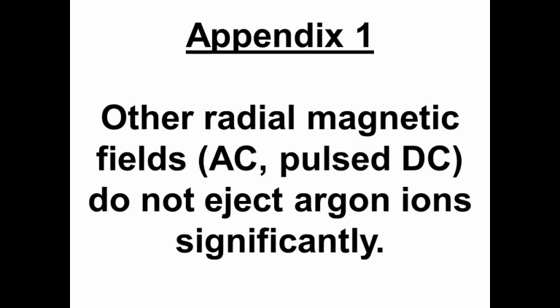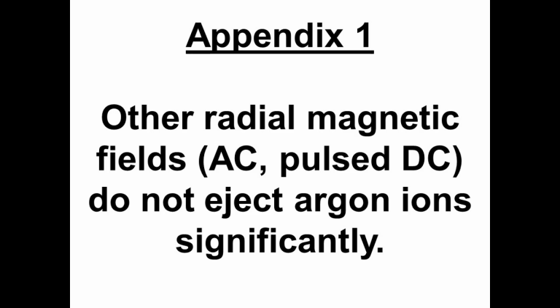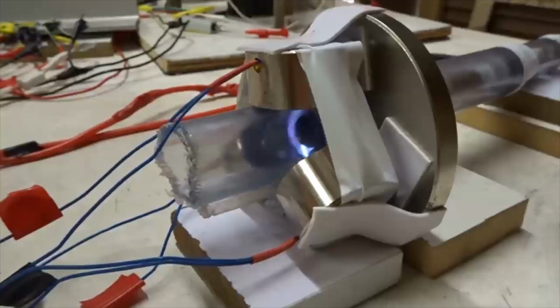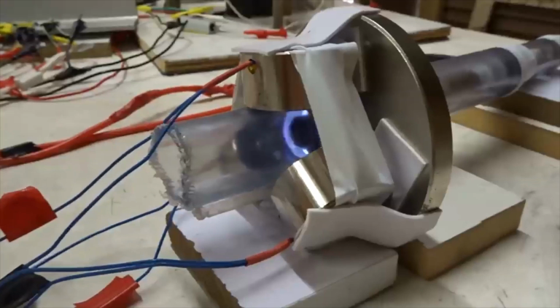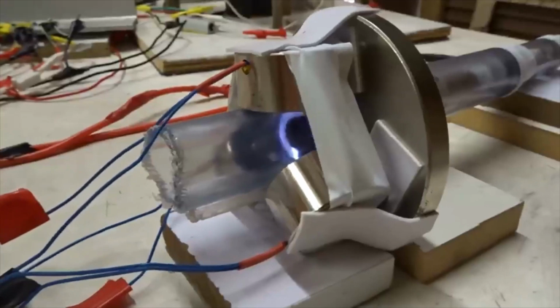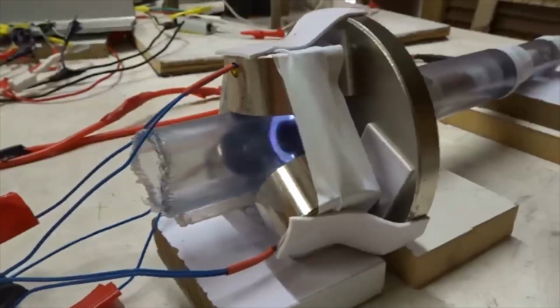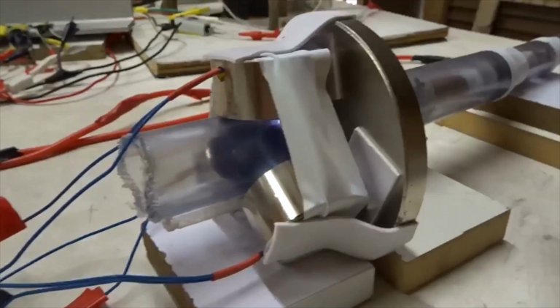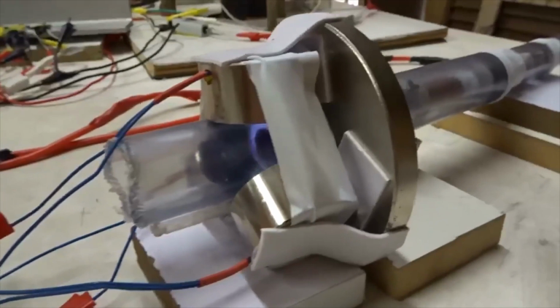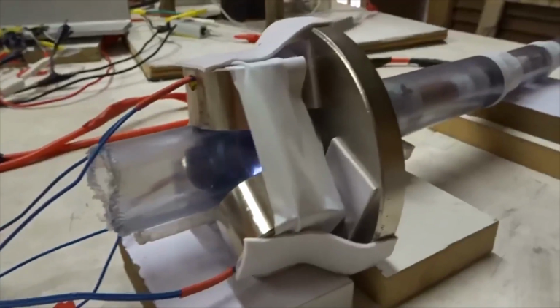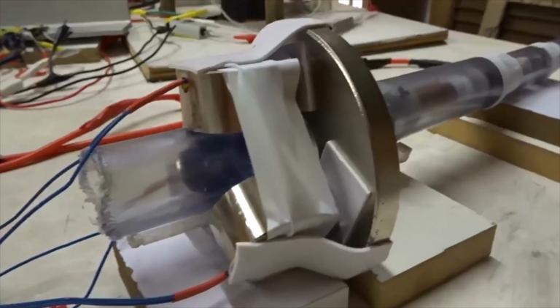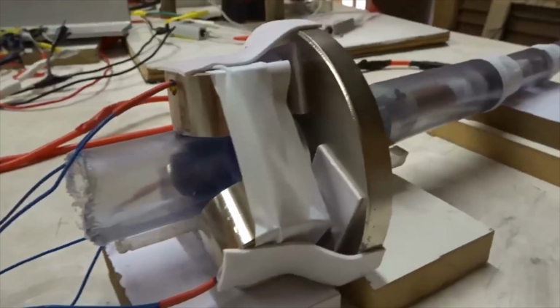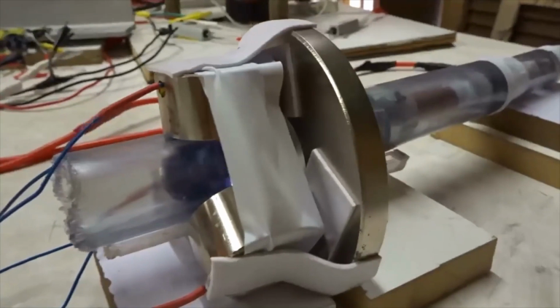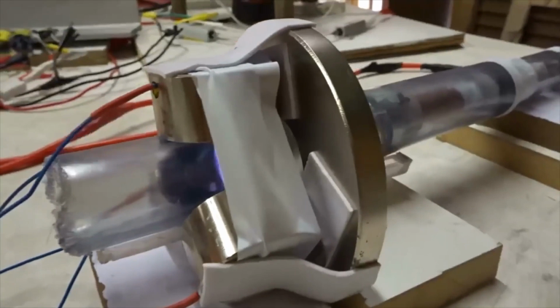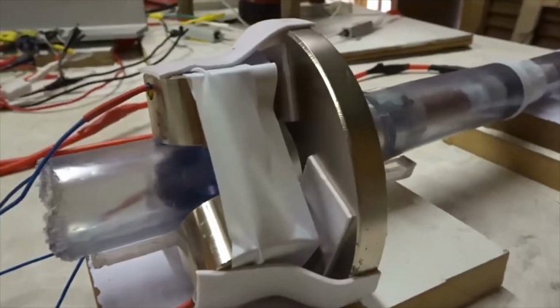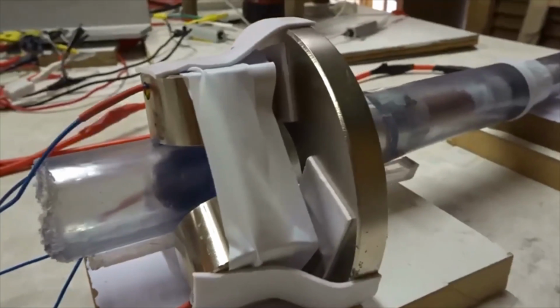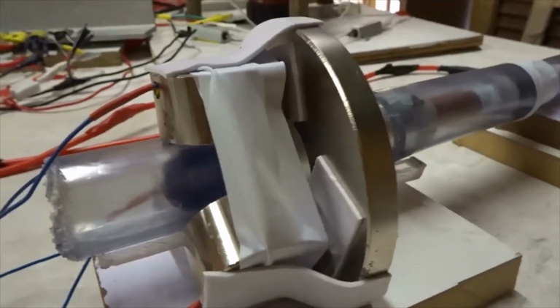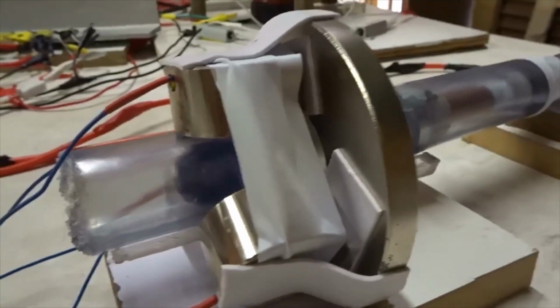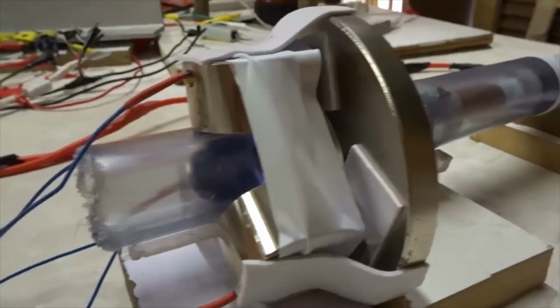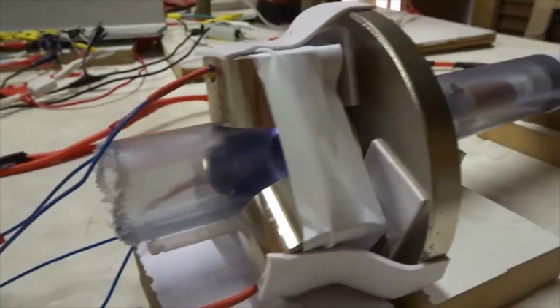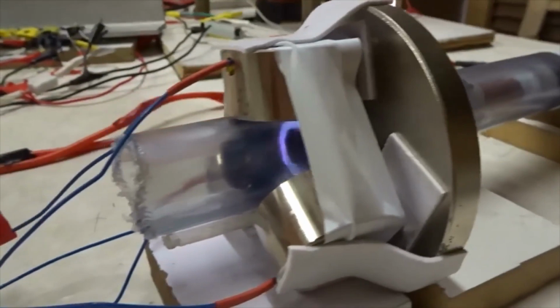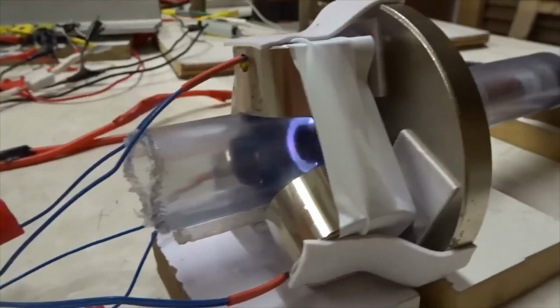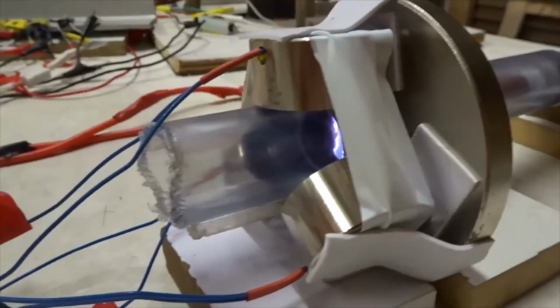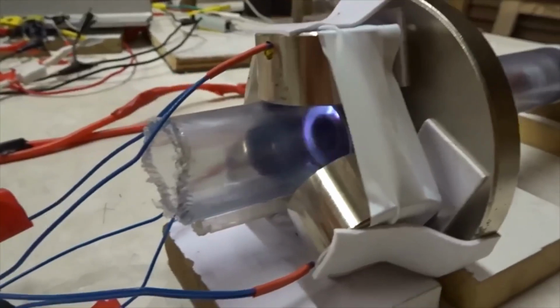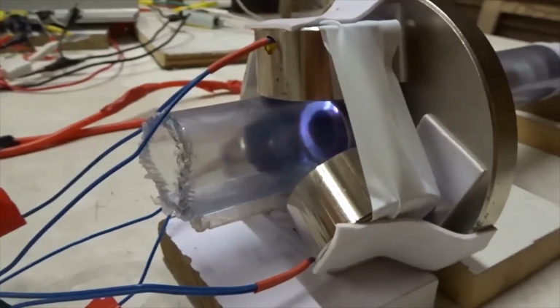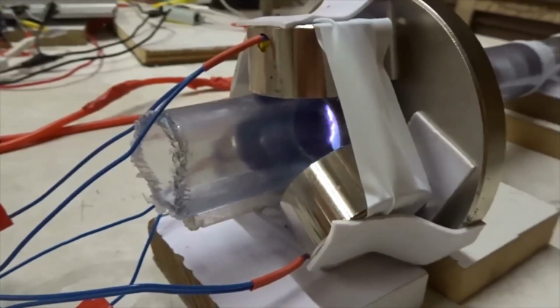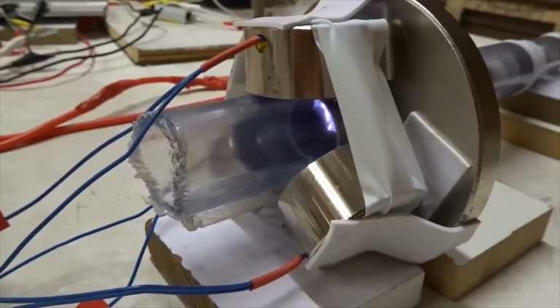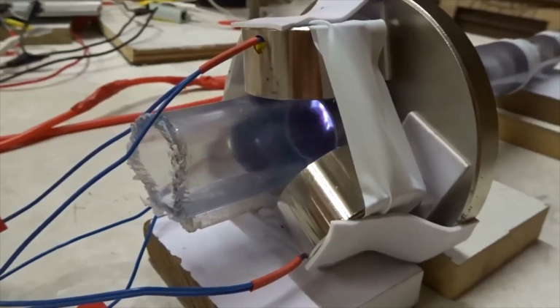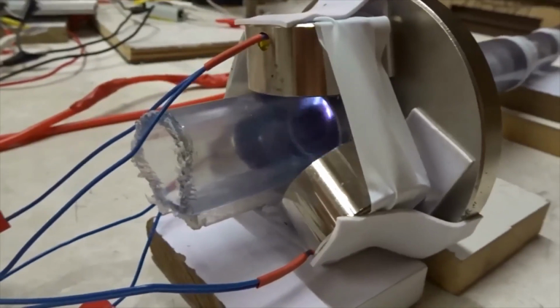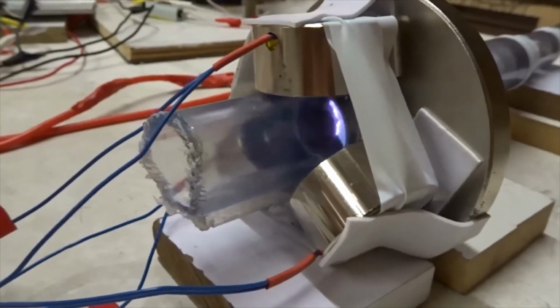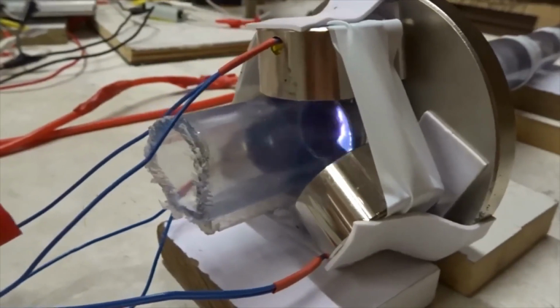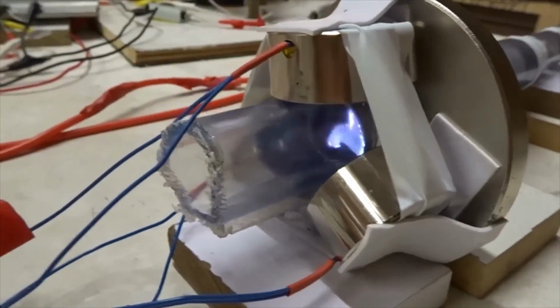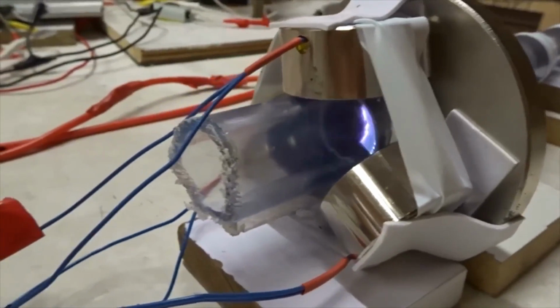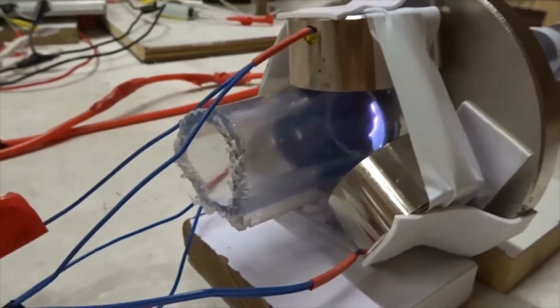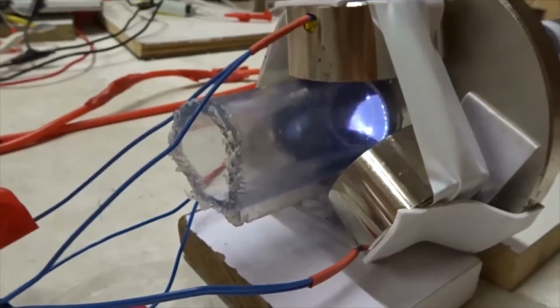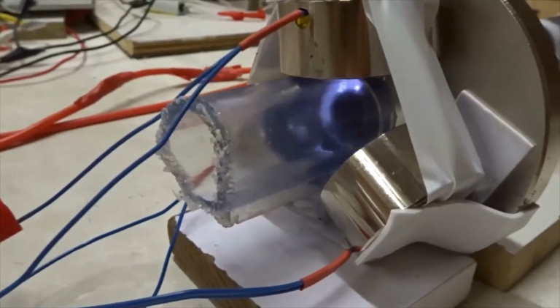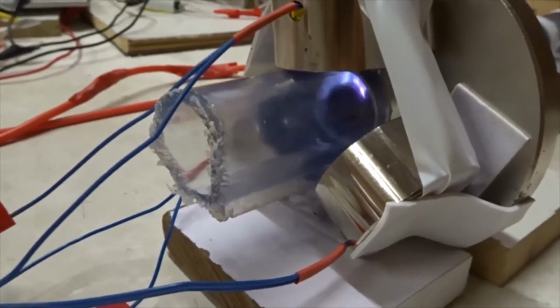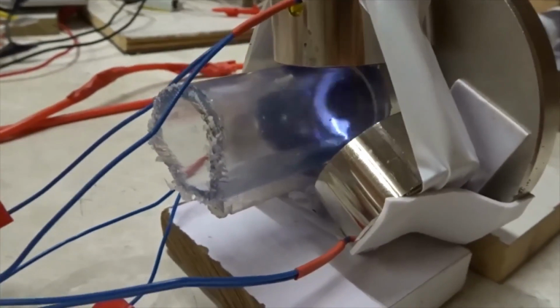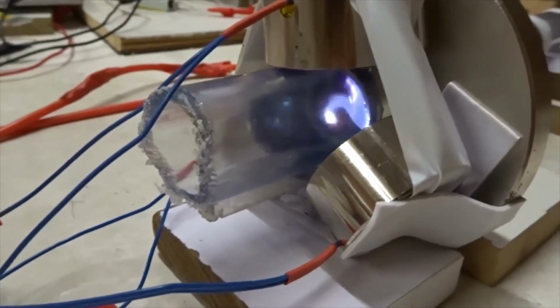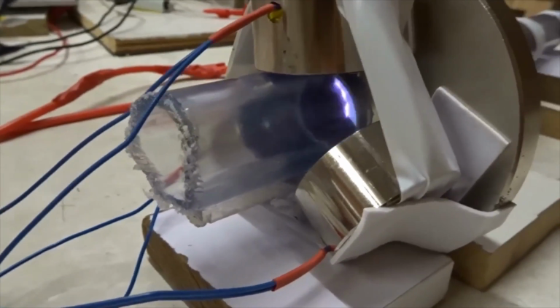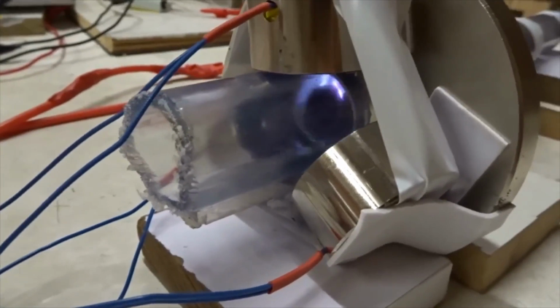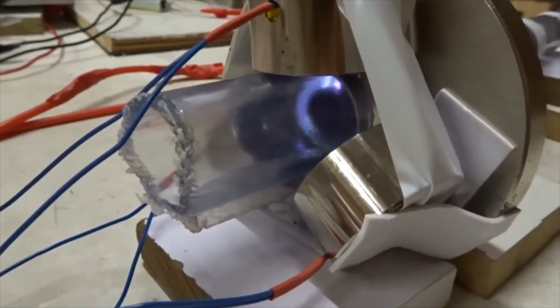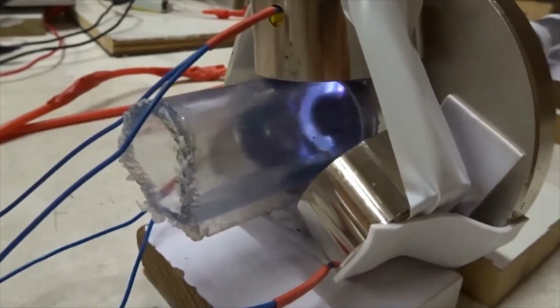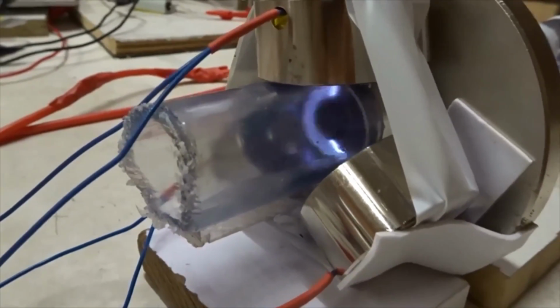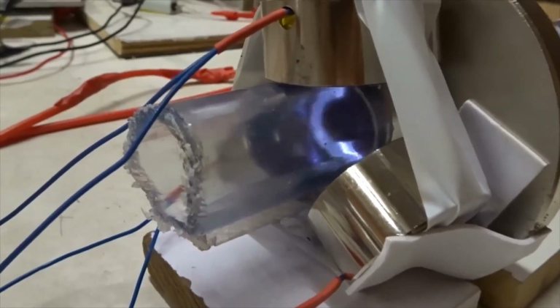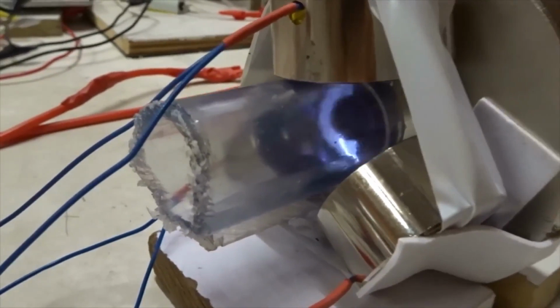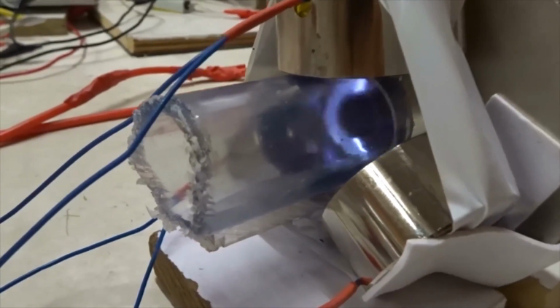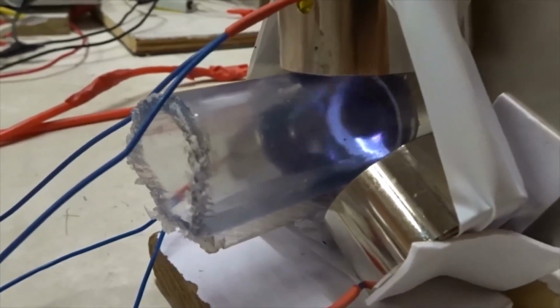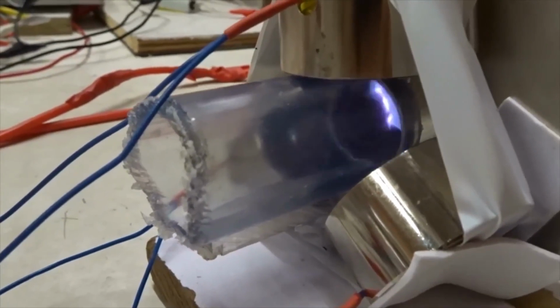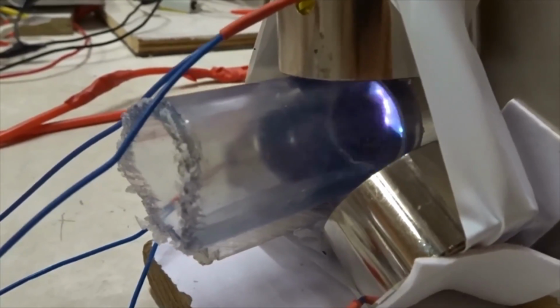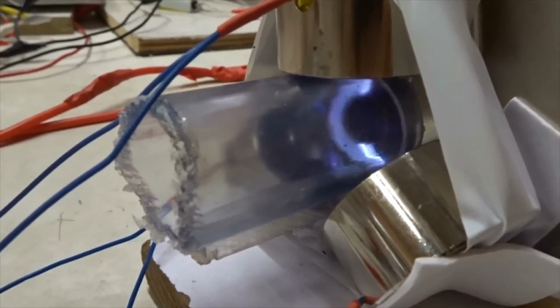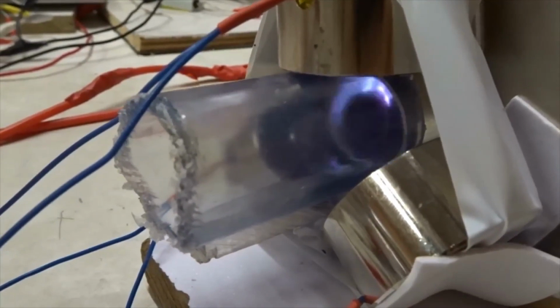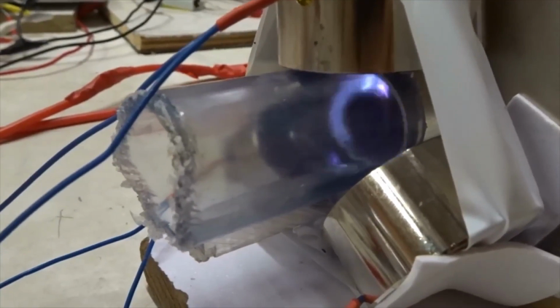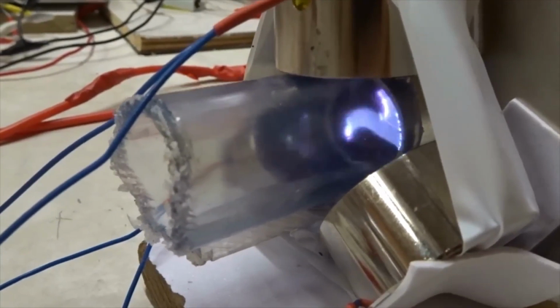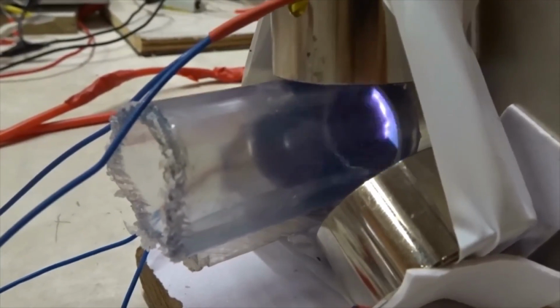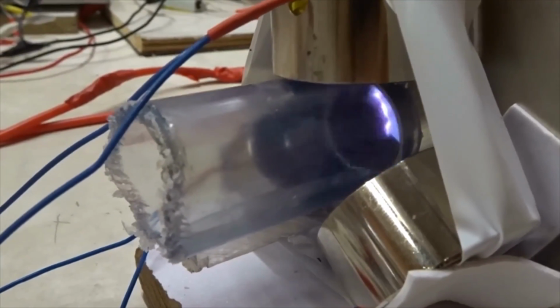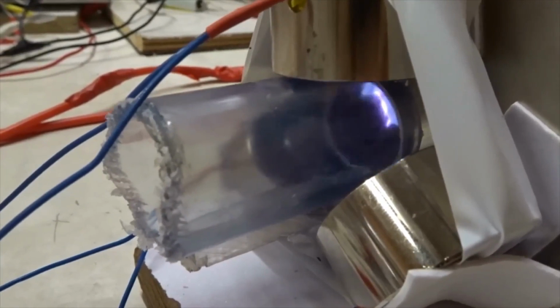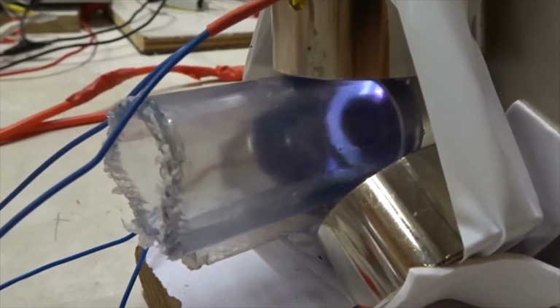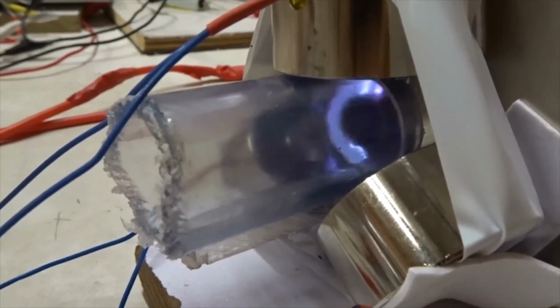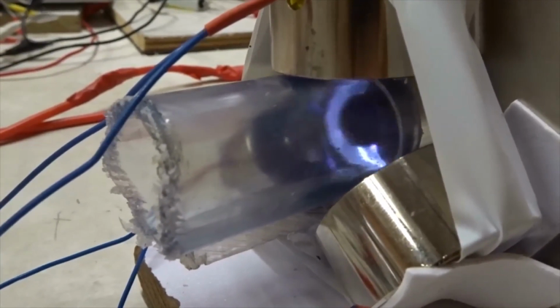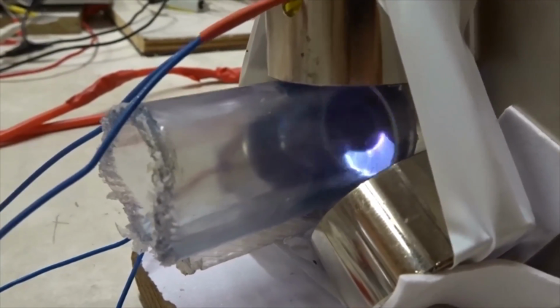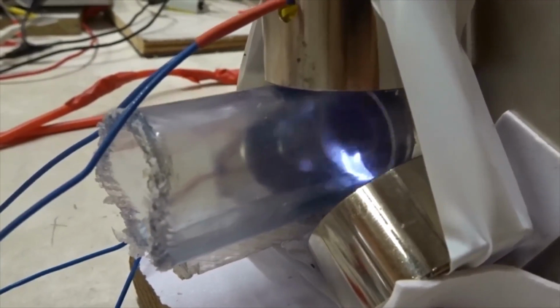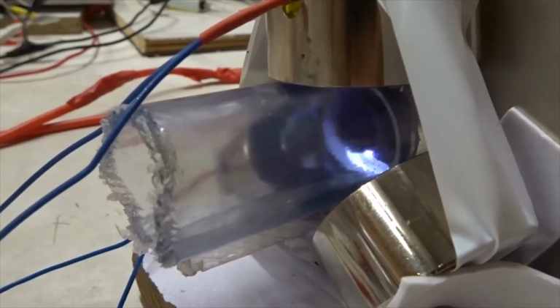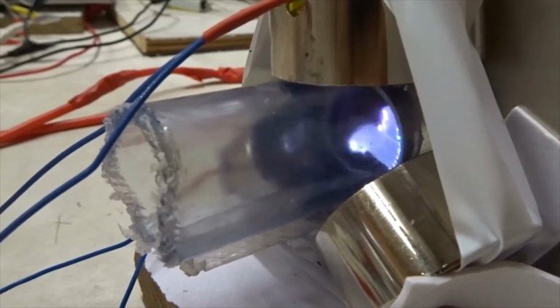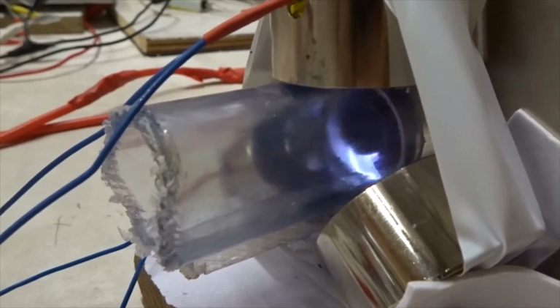Next we have a ring magnet that makes it spin, and we're going to give it a single phase AC field, not three phase.